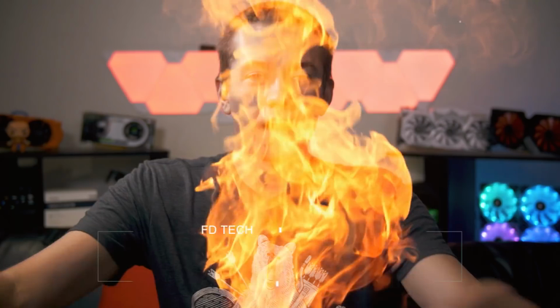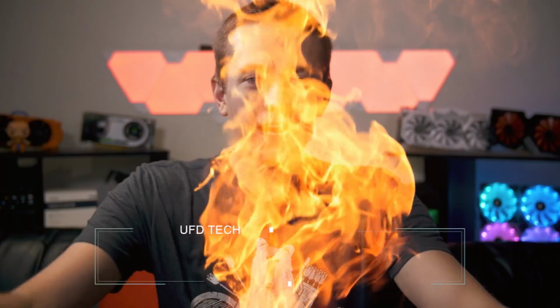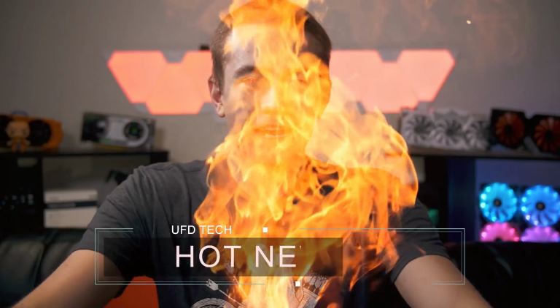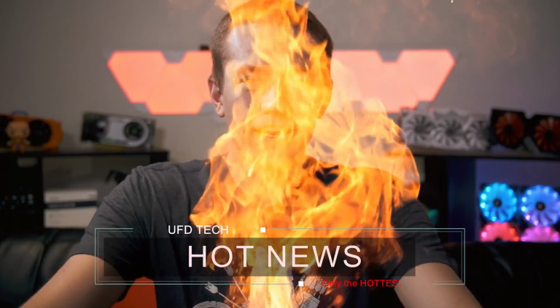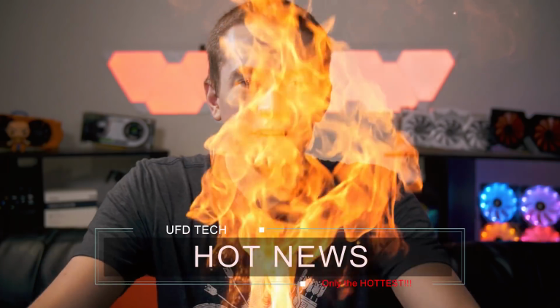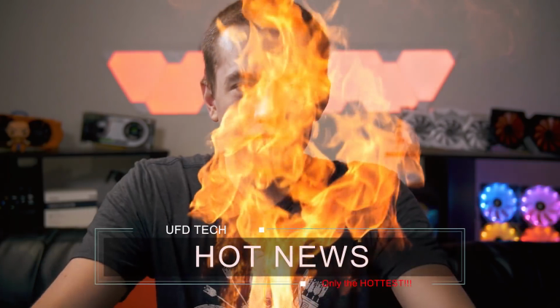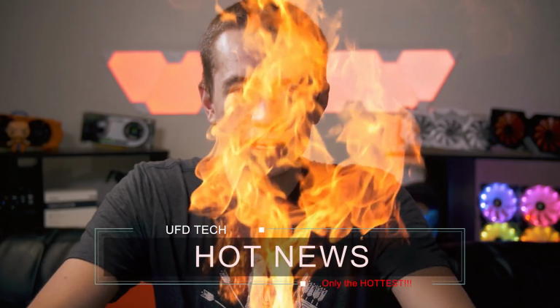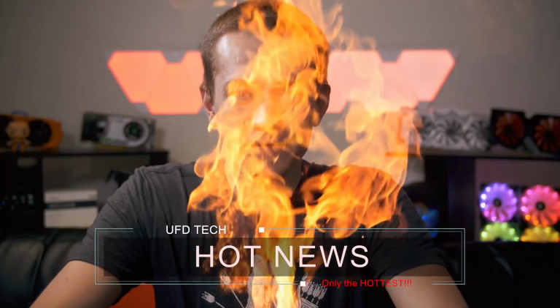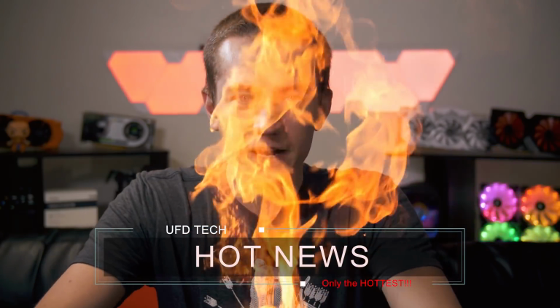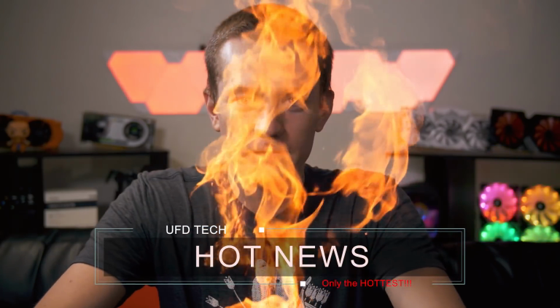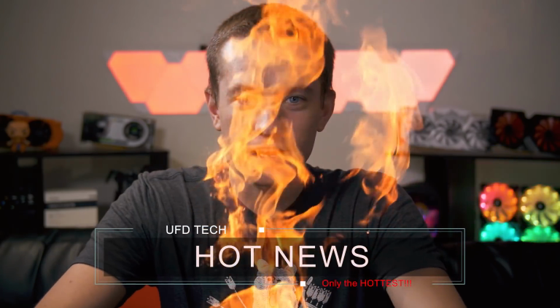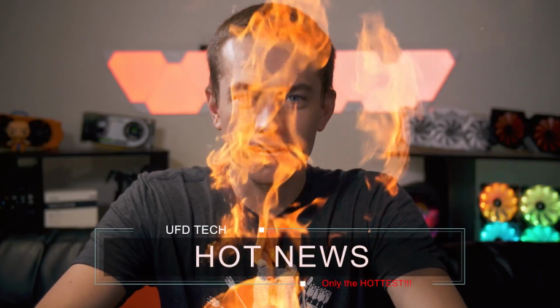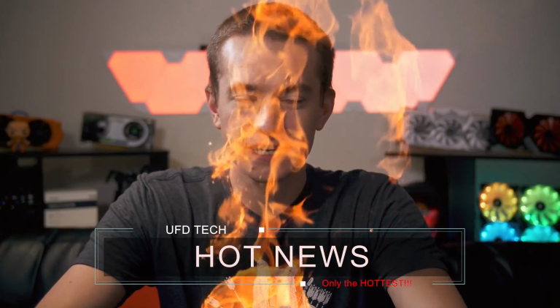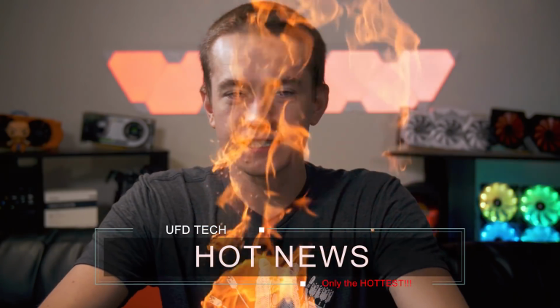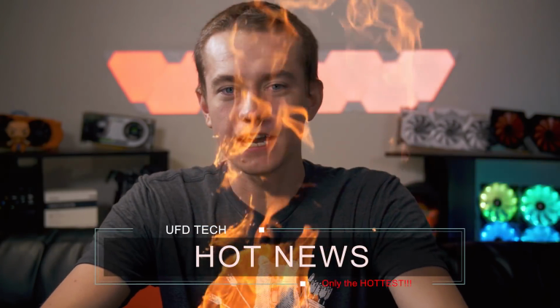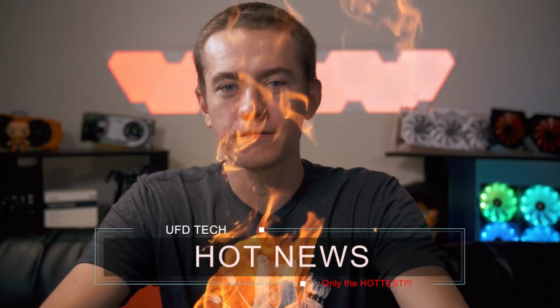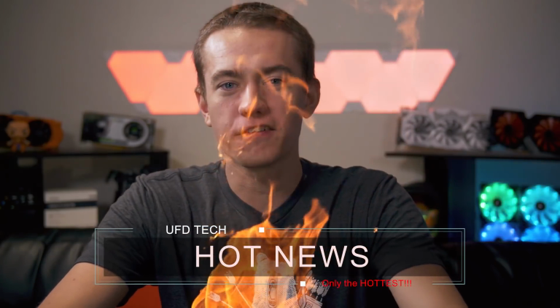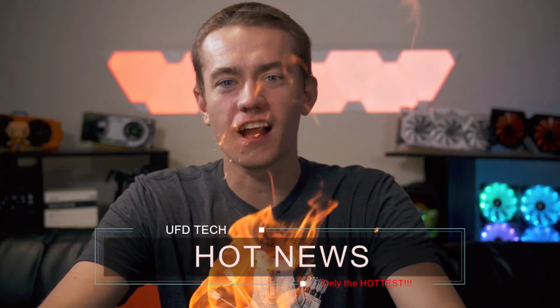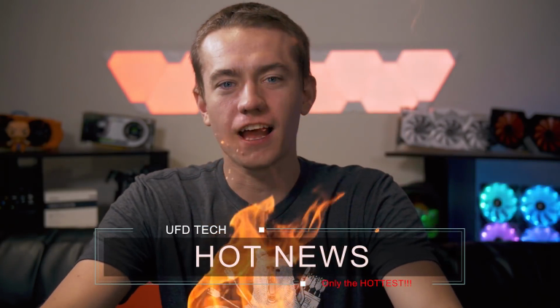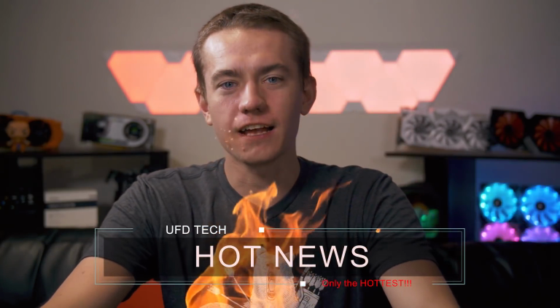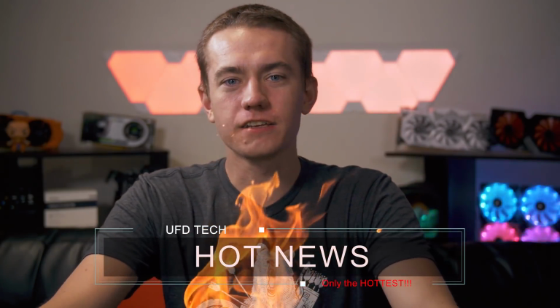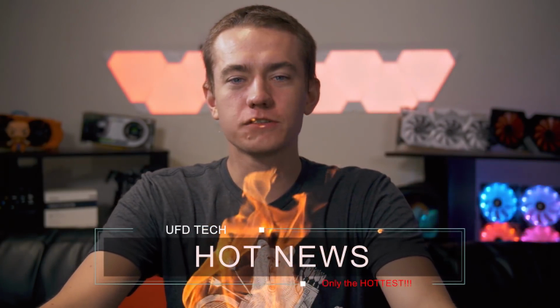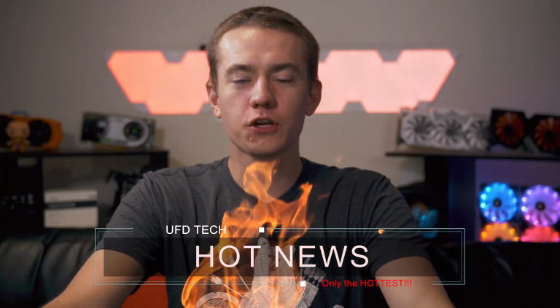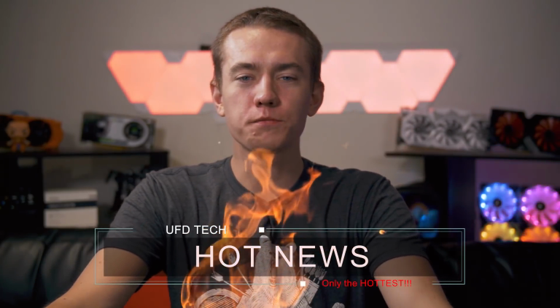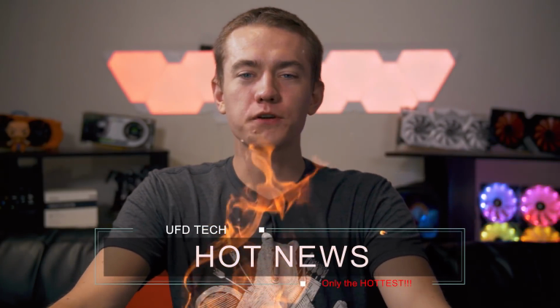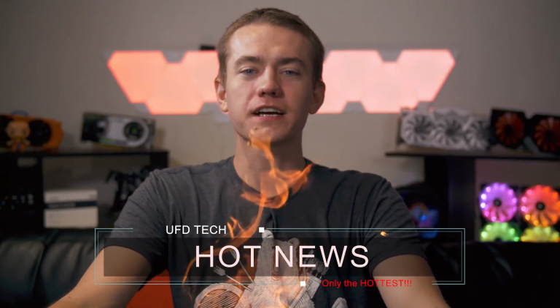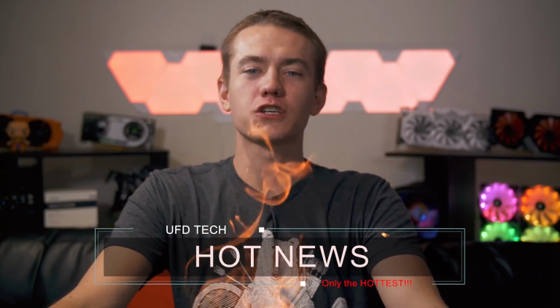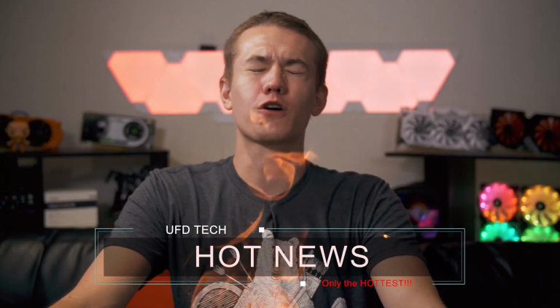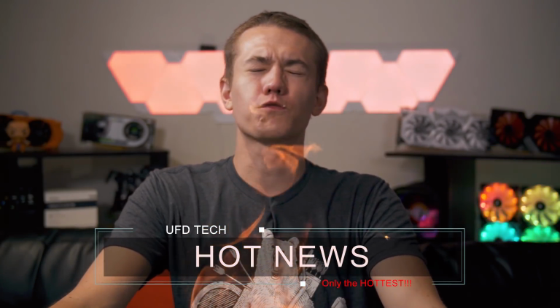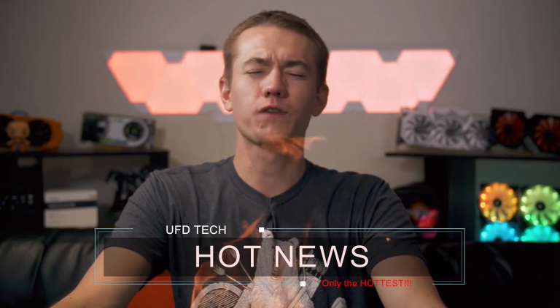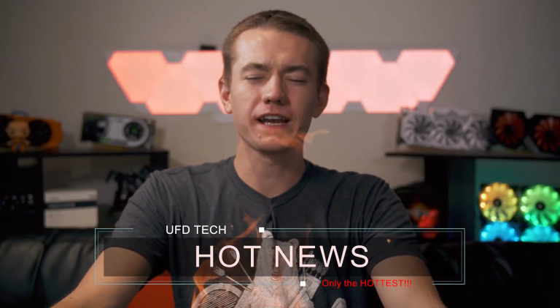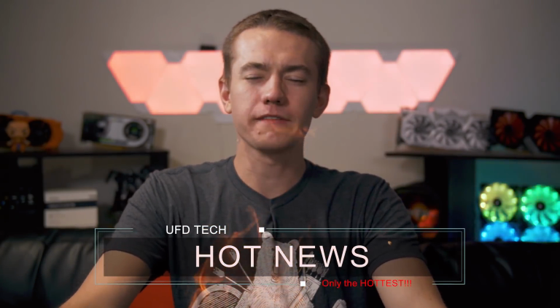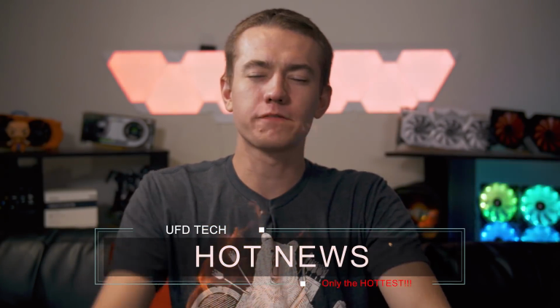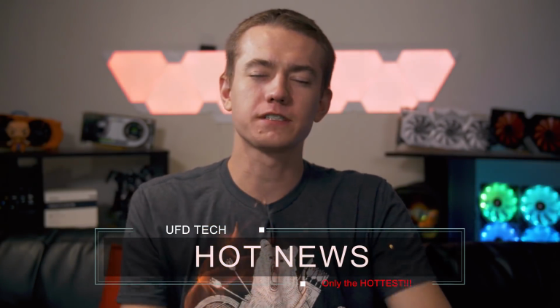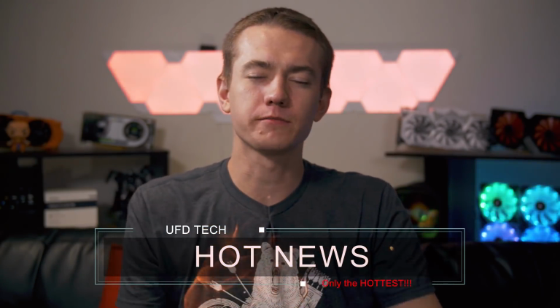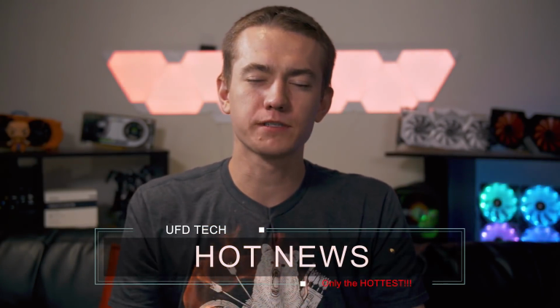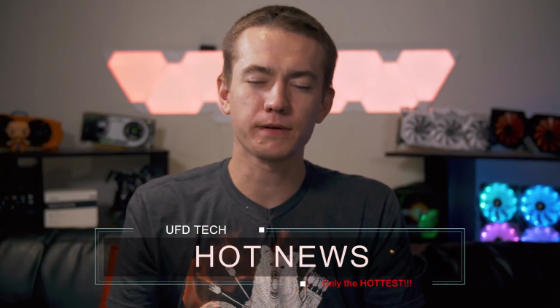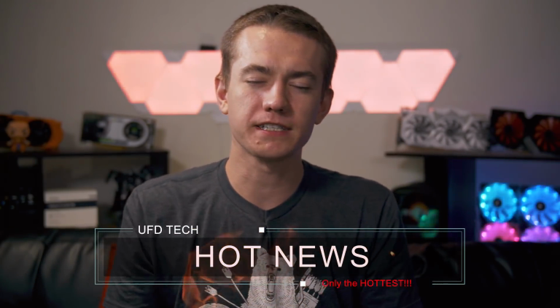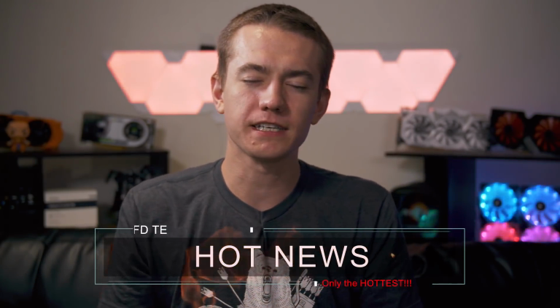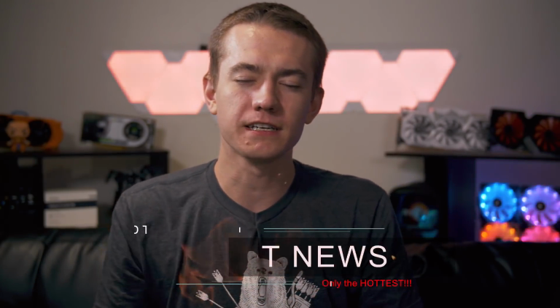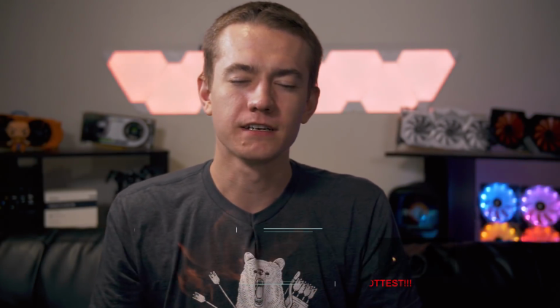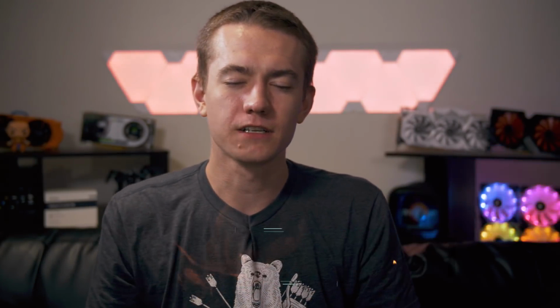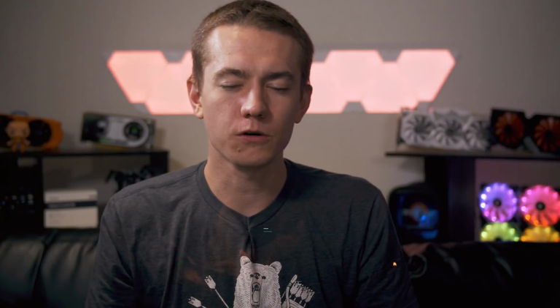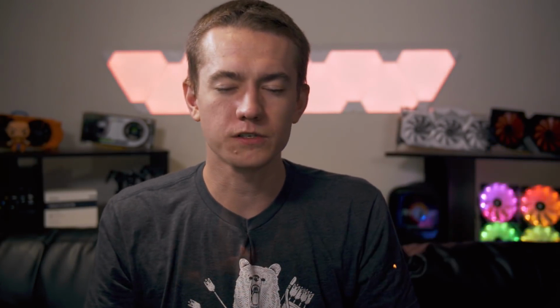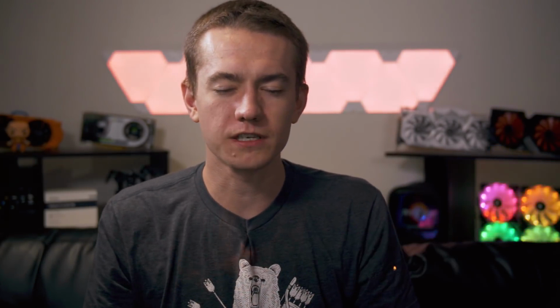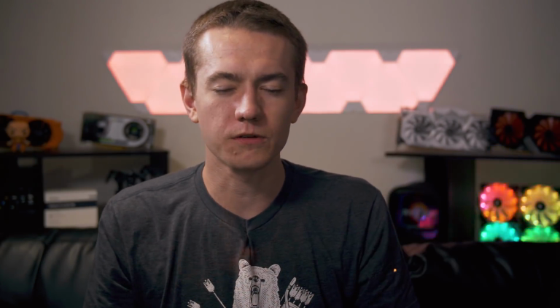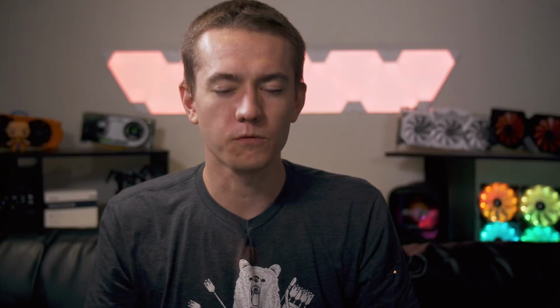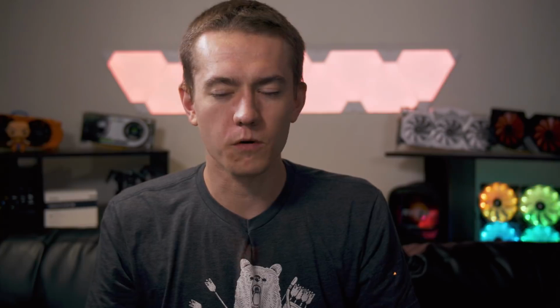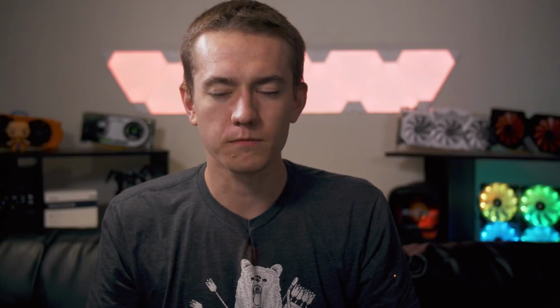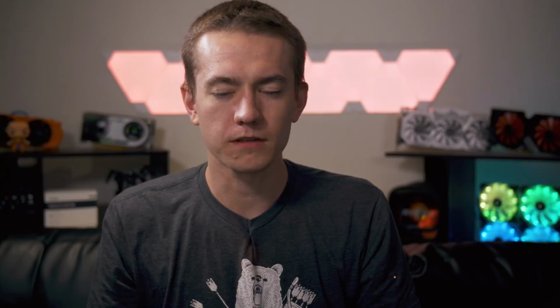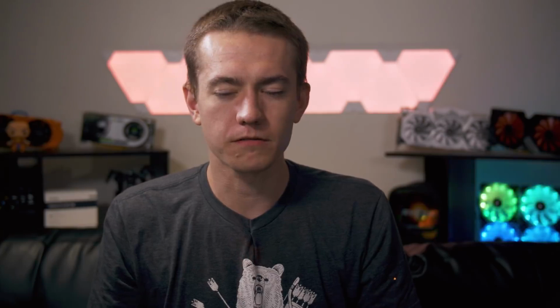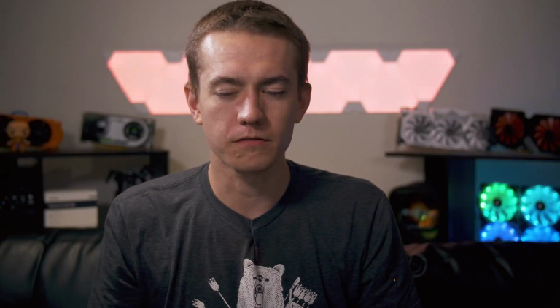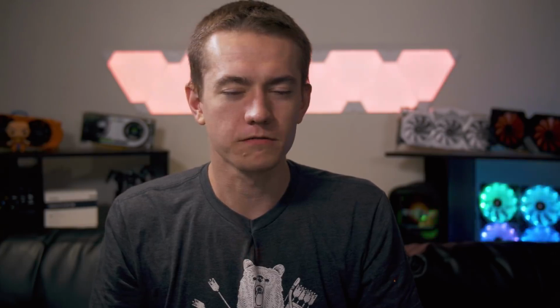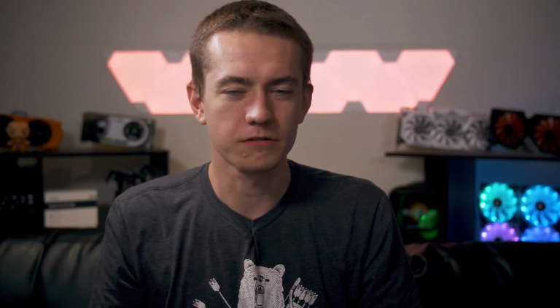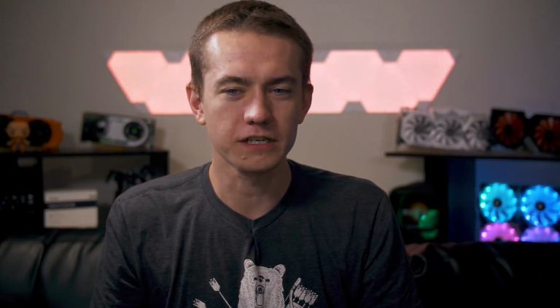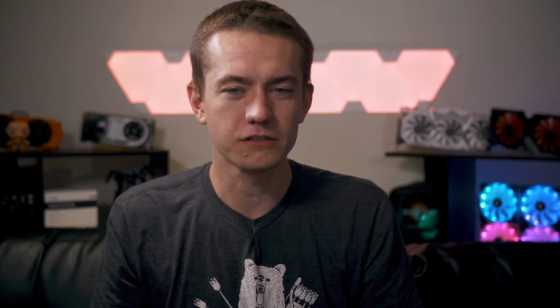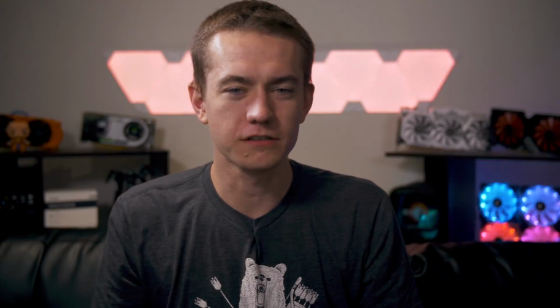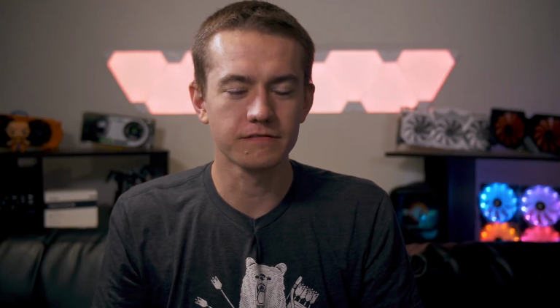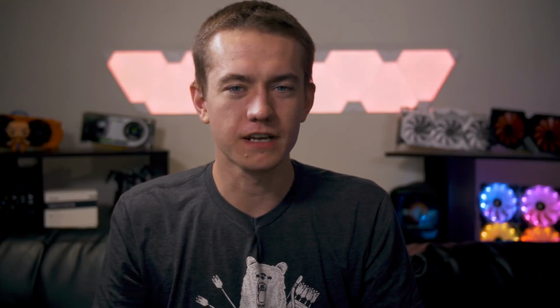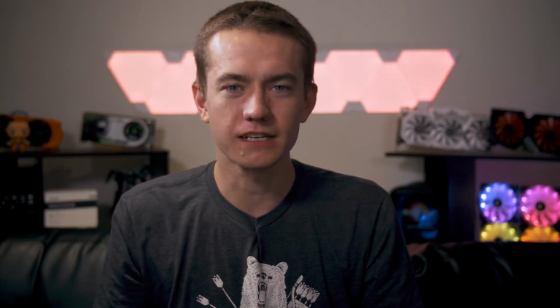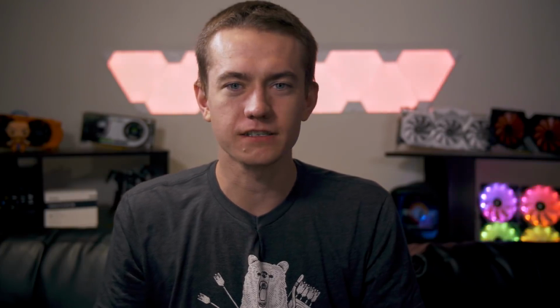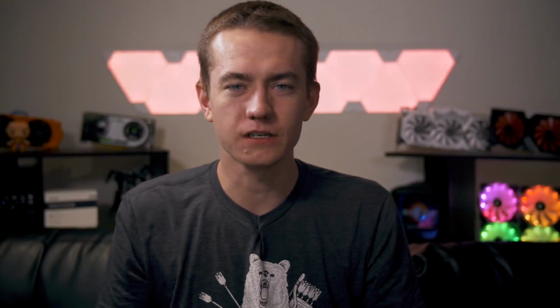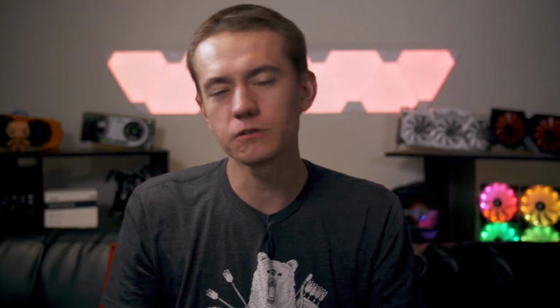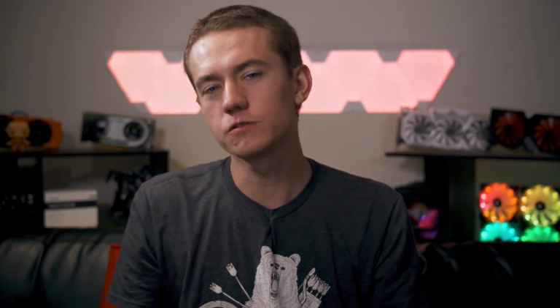Friday. It's time for hot news. Hope you guys are ready for some spicy, toasty, warm little creatures of nice news.